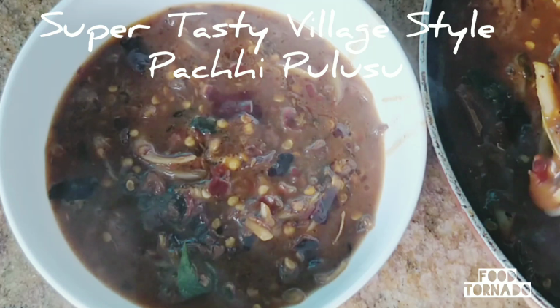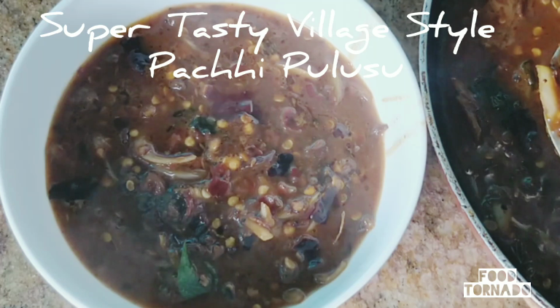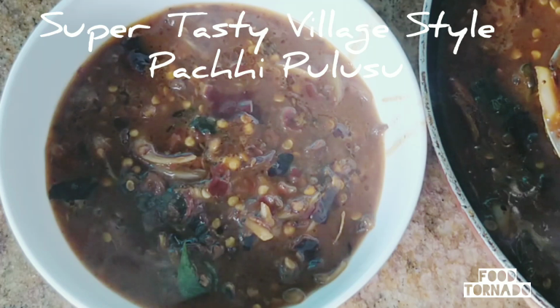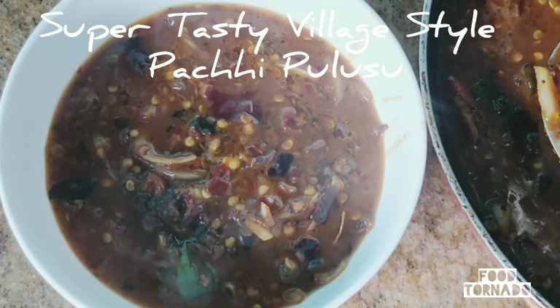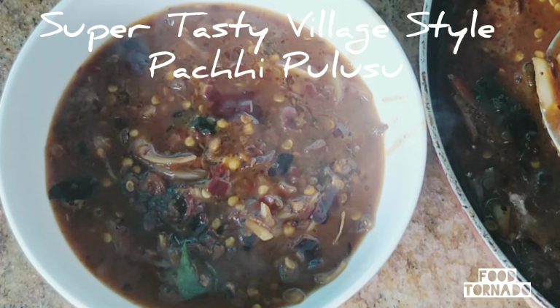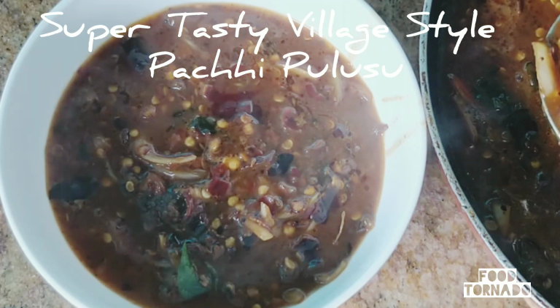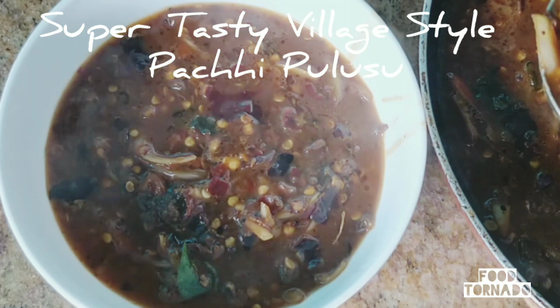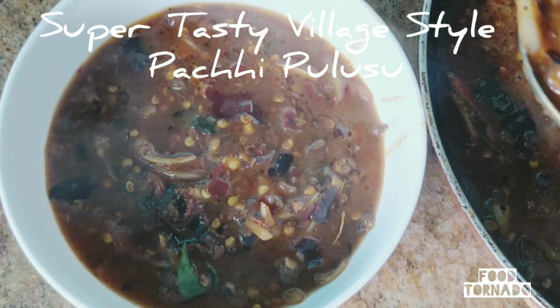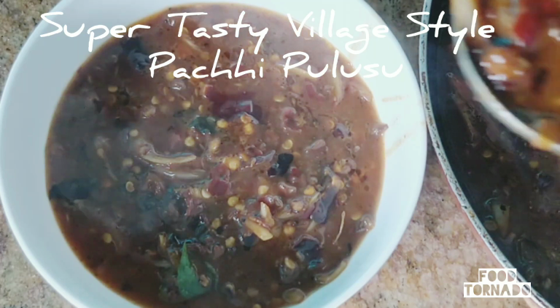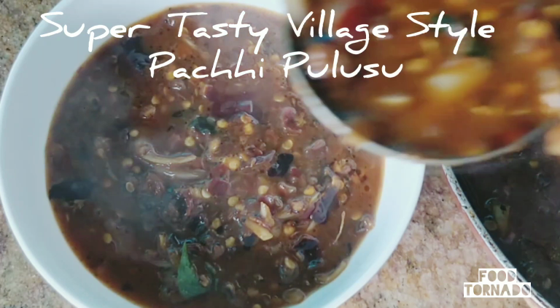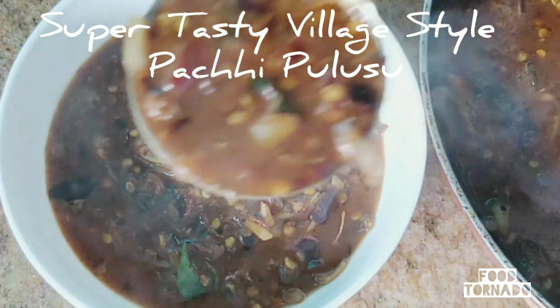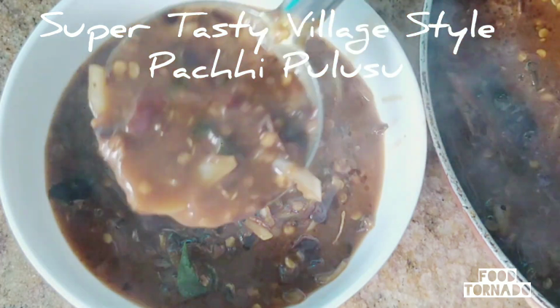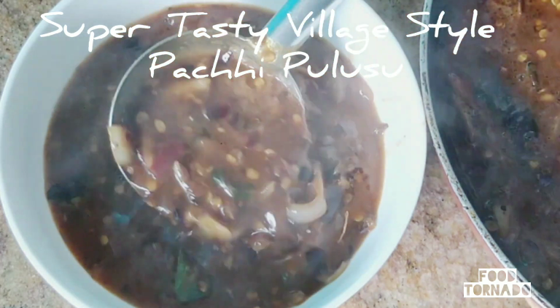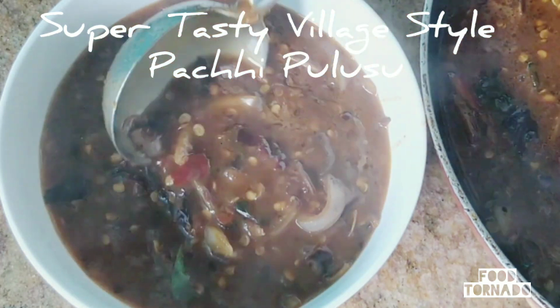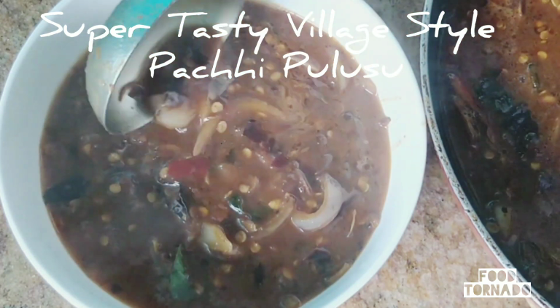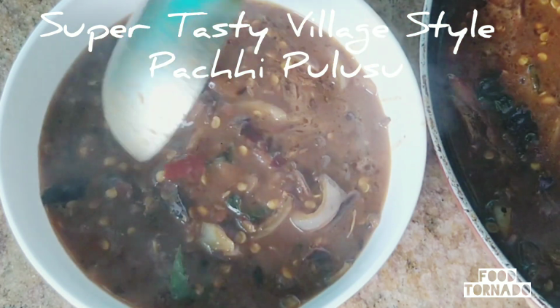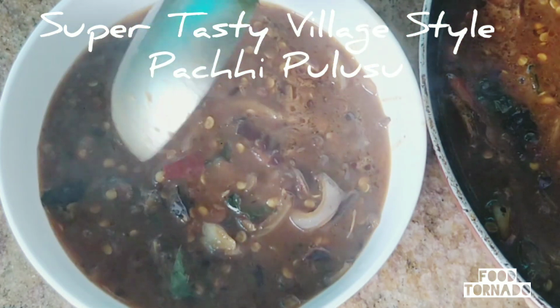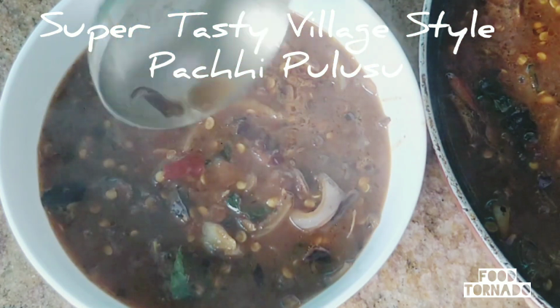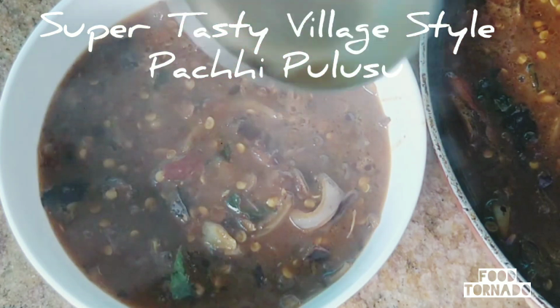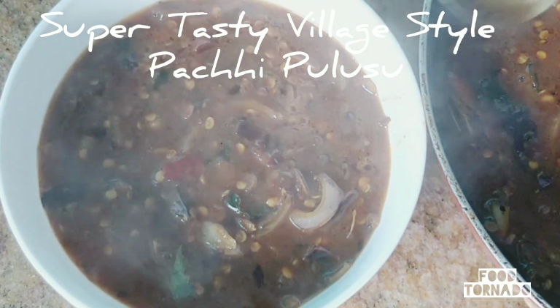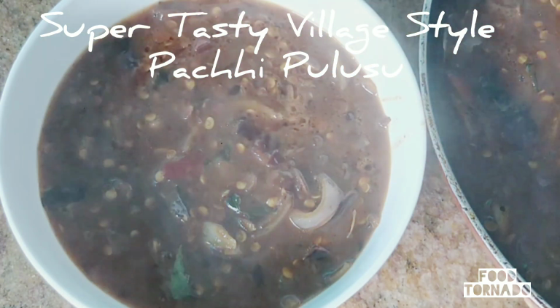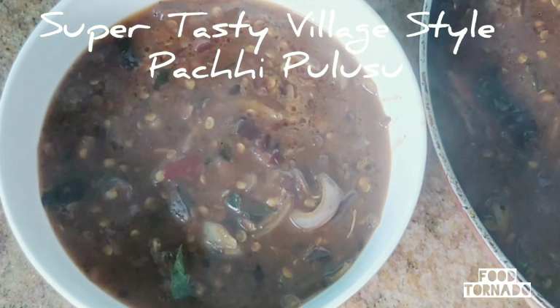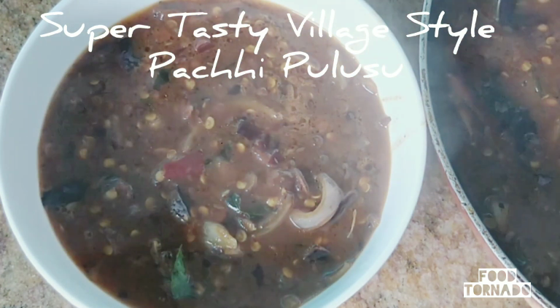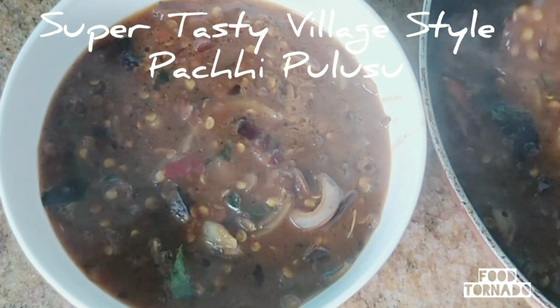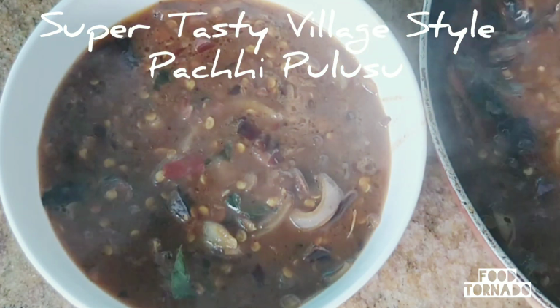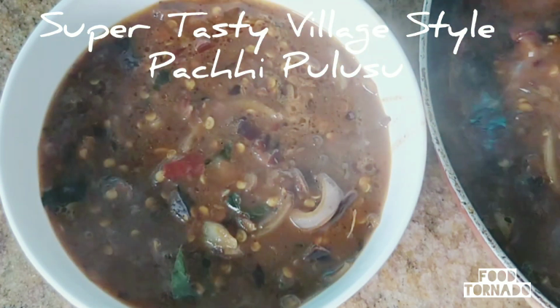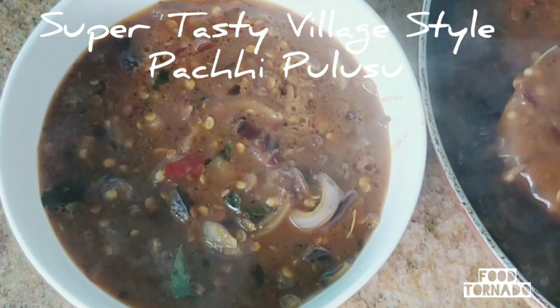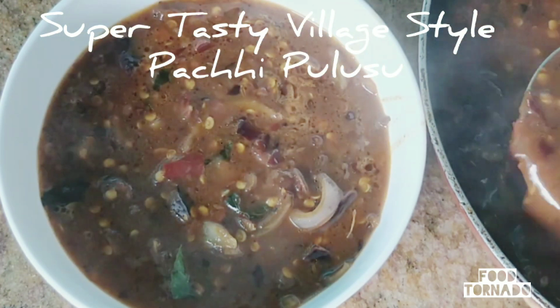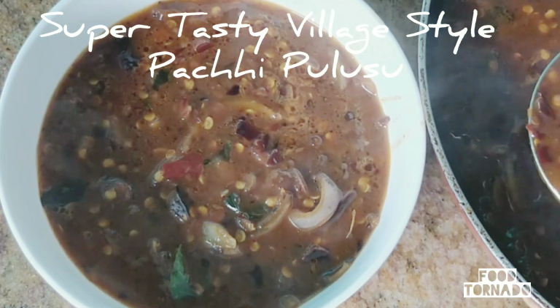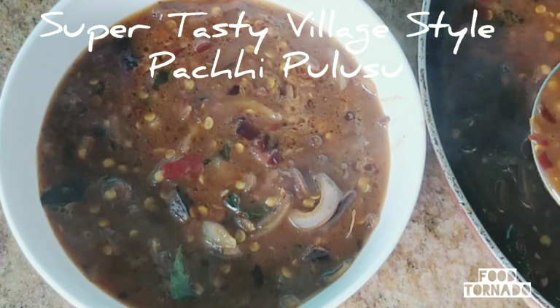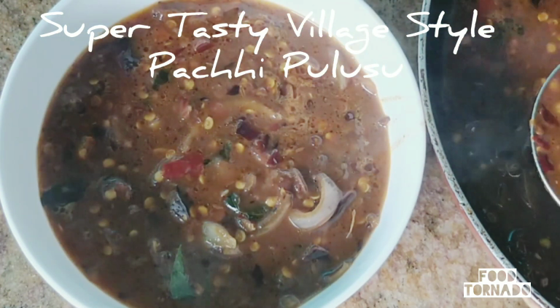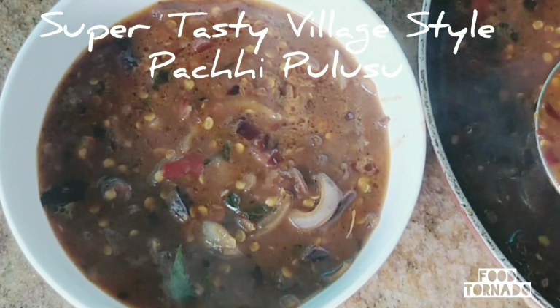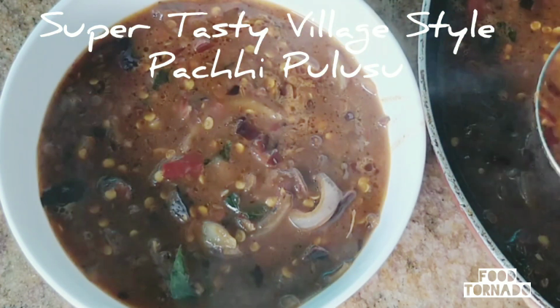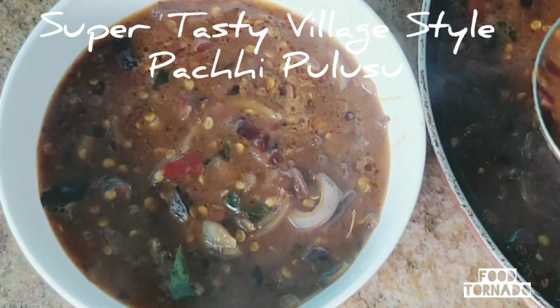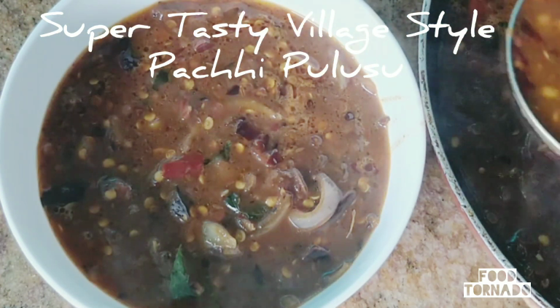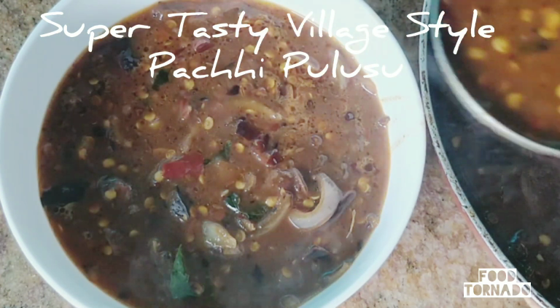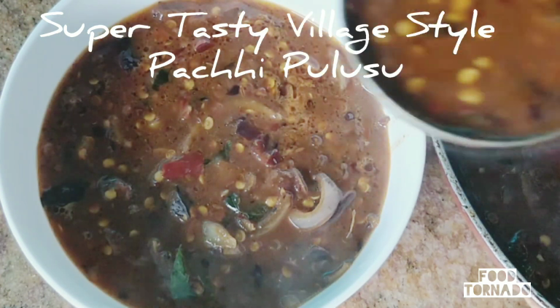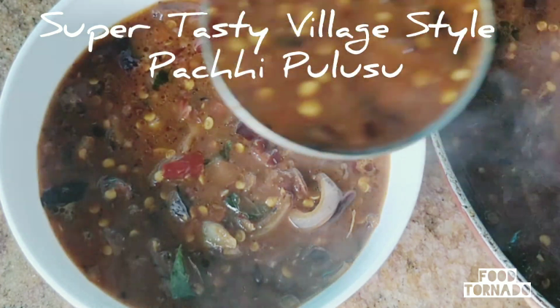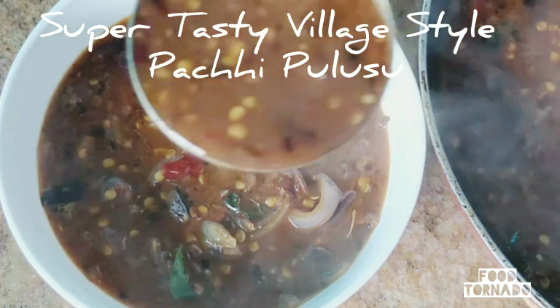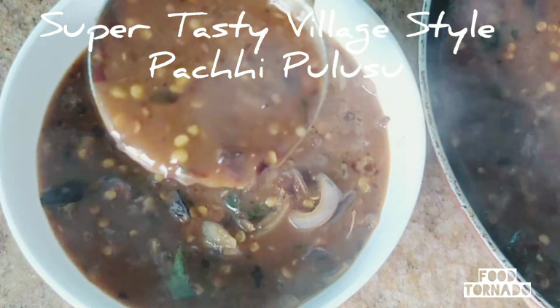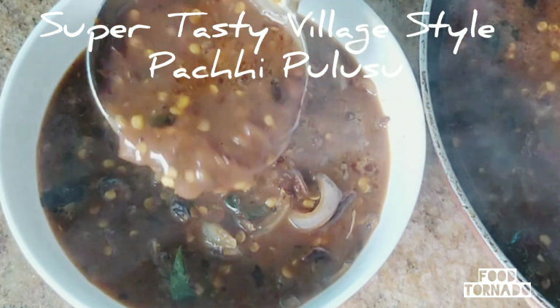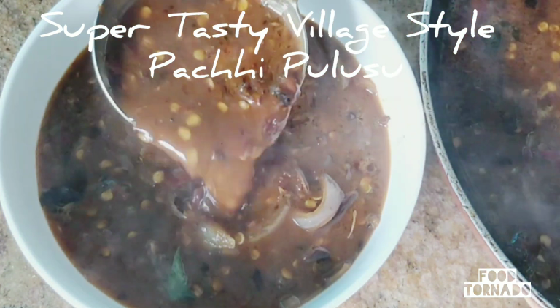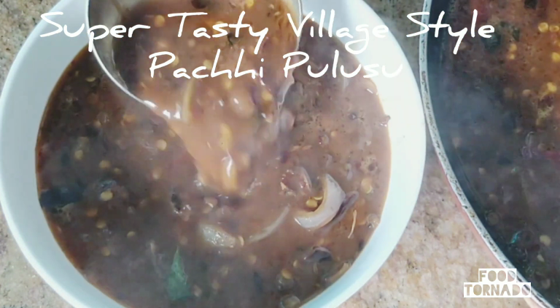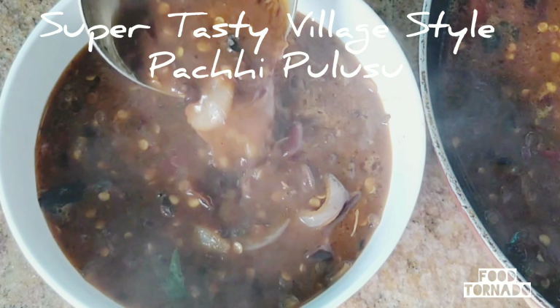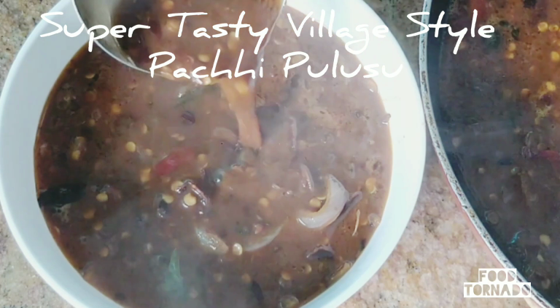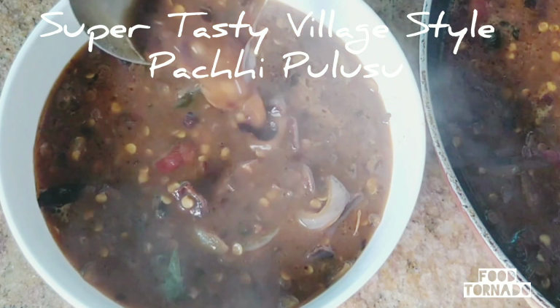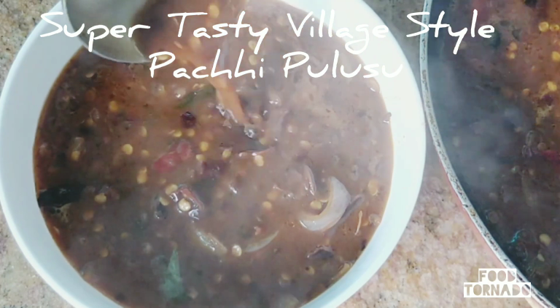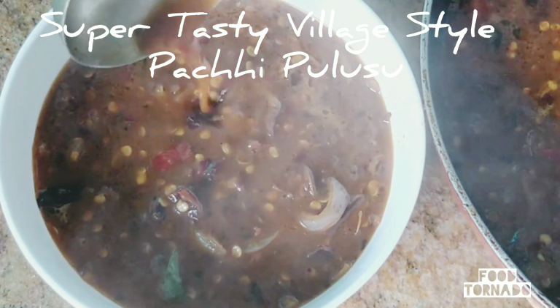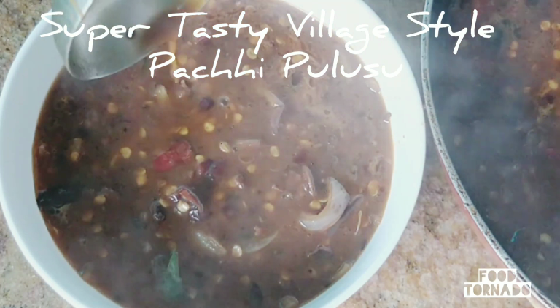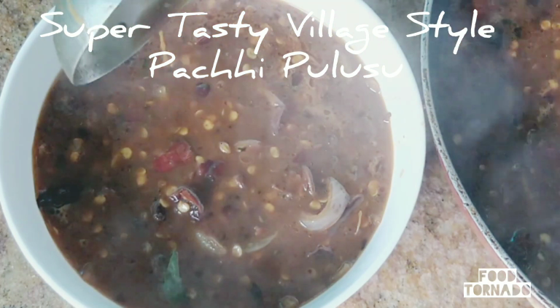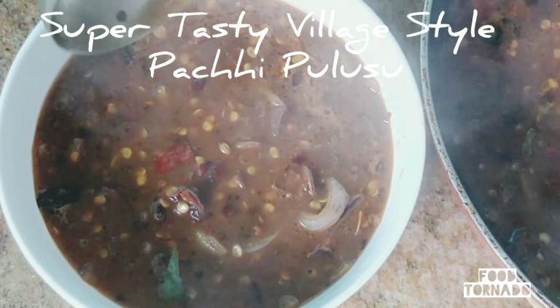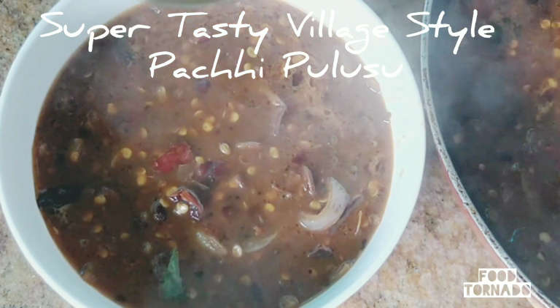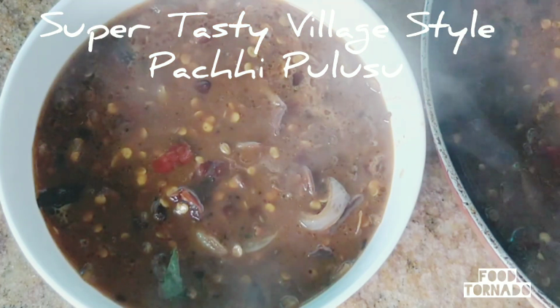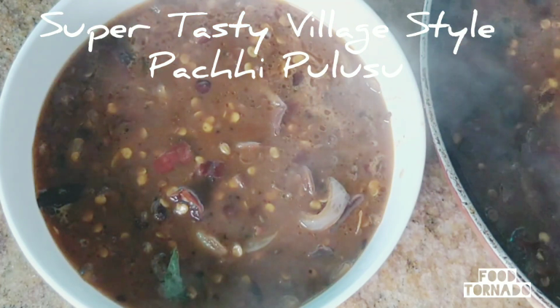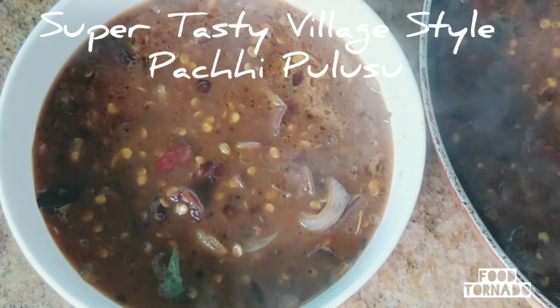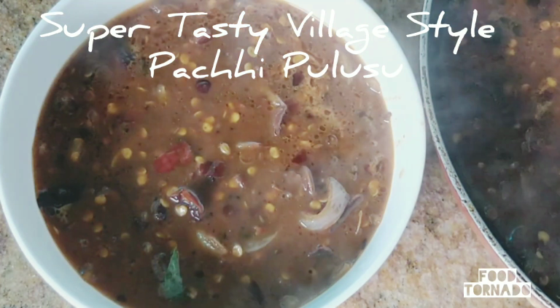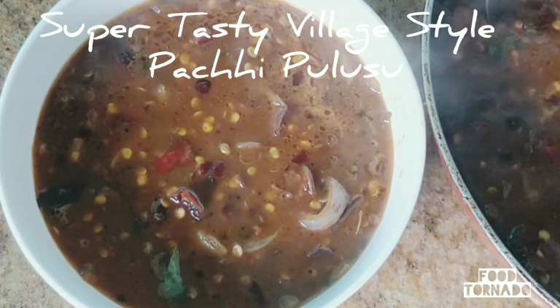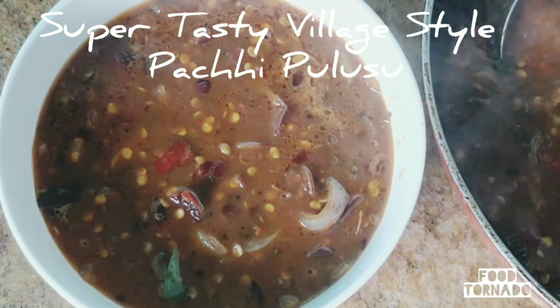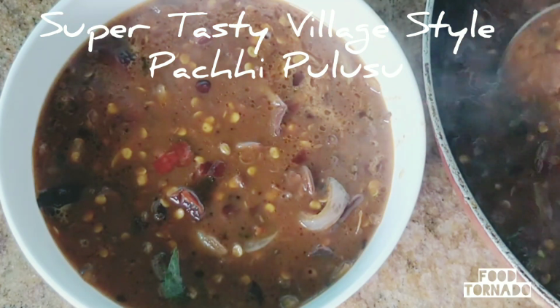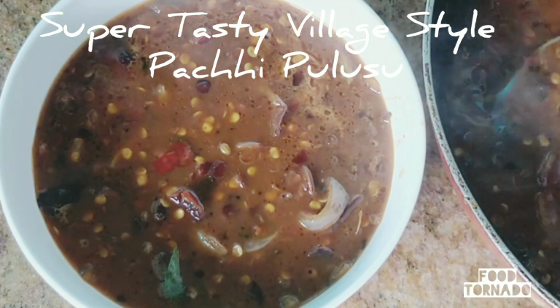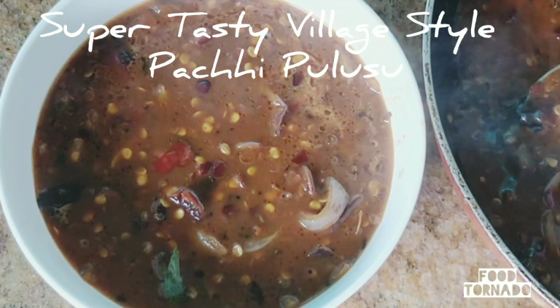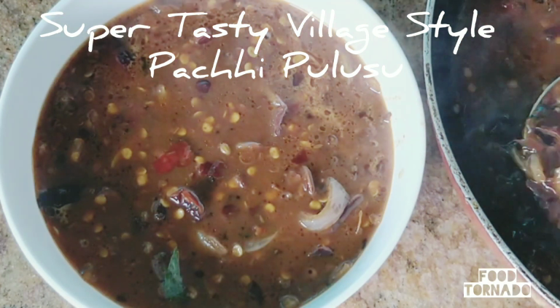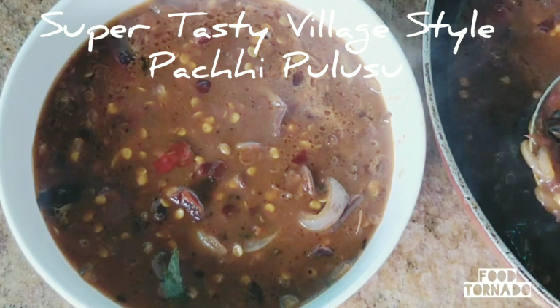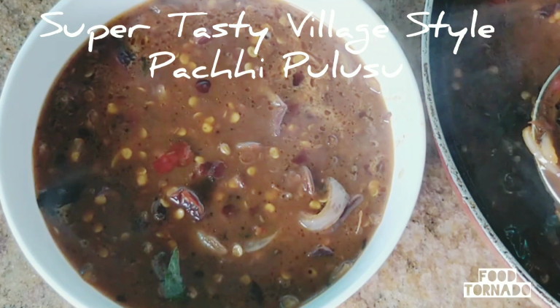Hey everyone! This is a very tasty village style pachypulz. This is a very easy recipe.